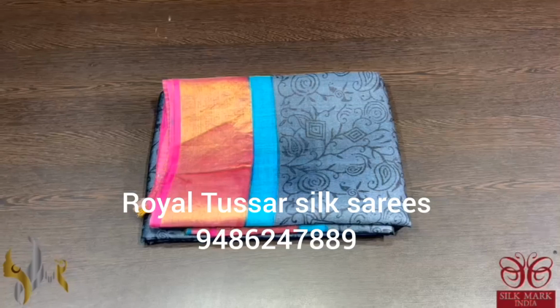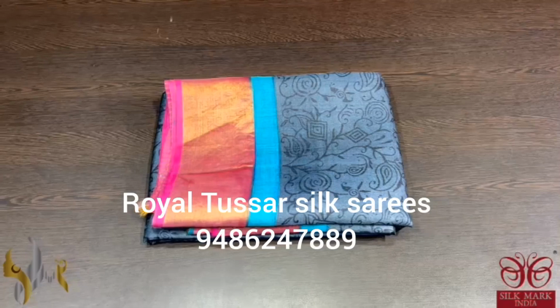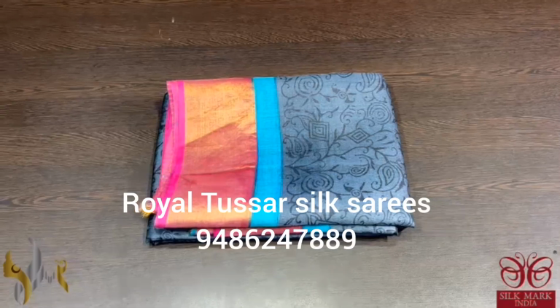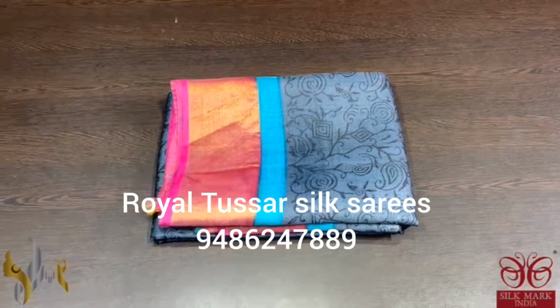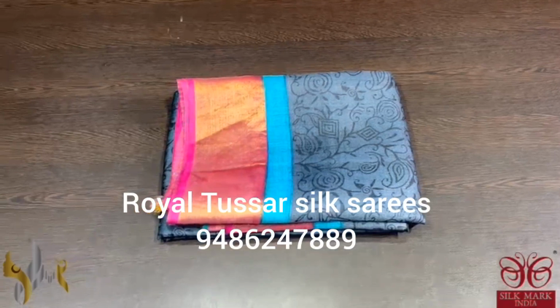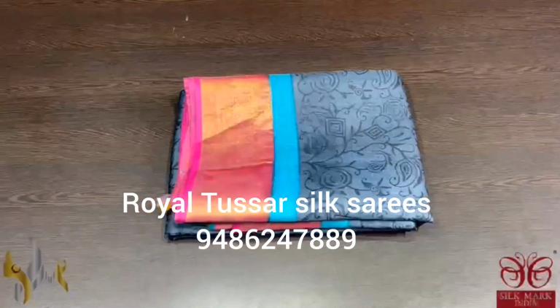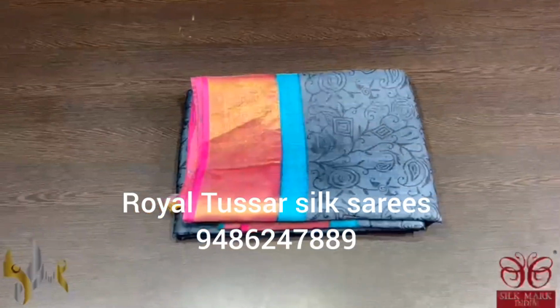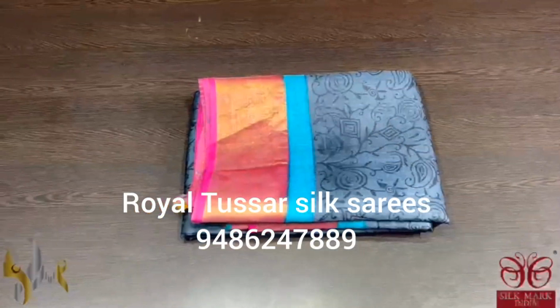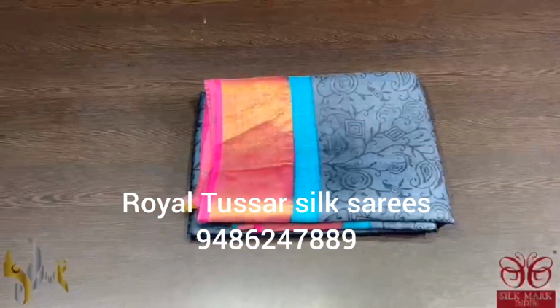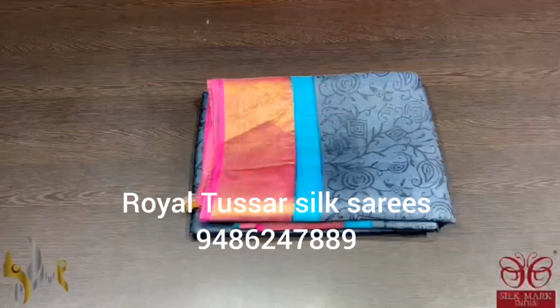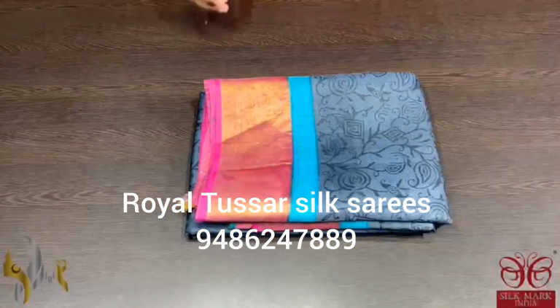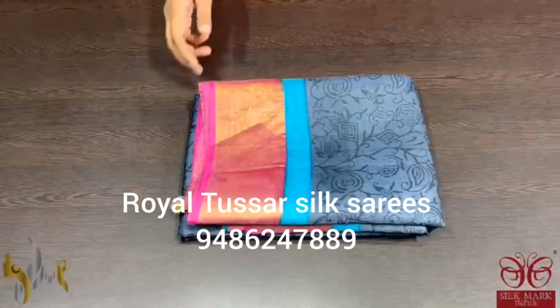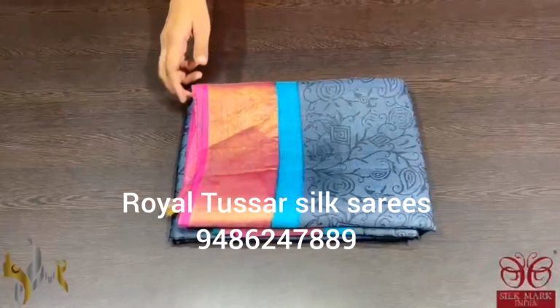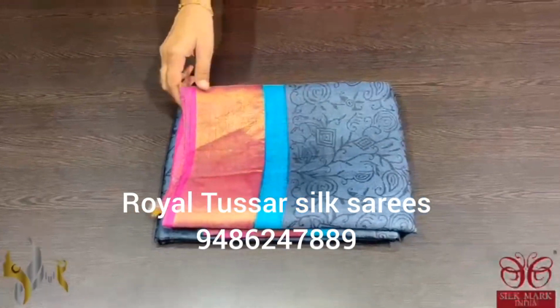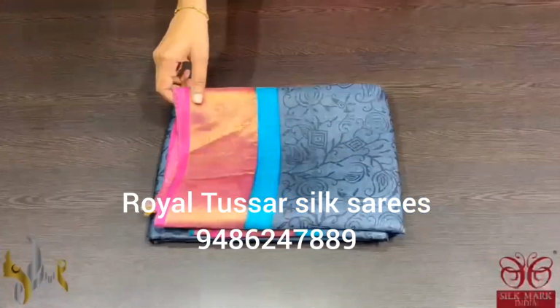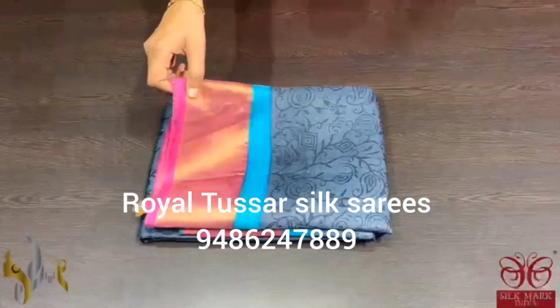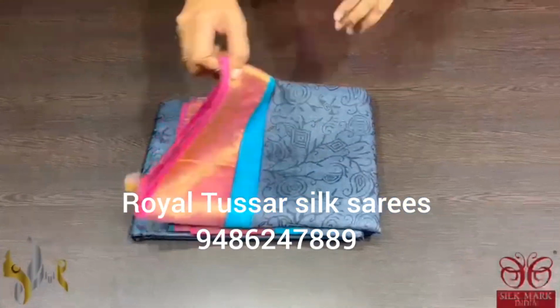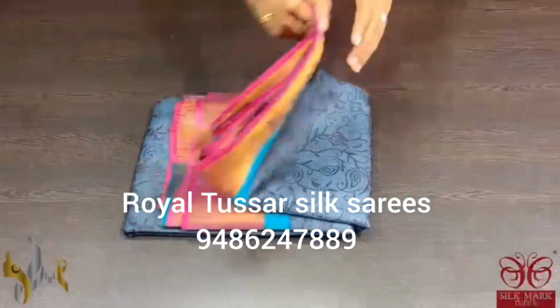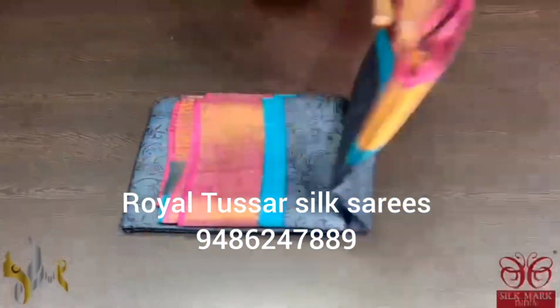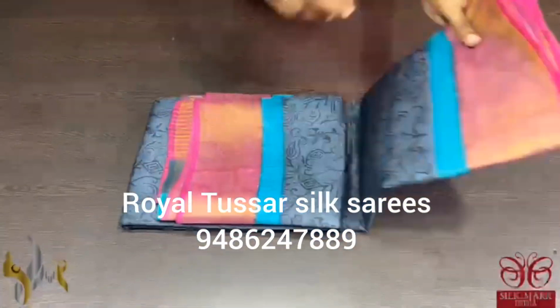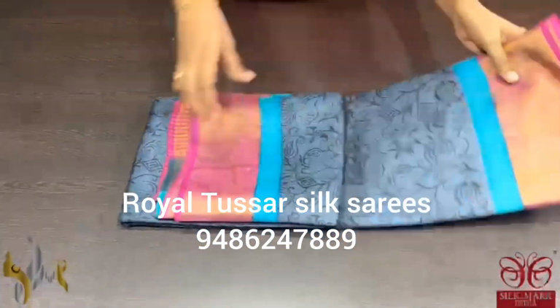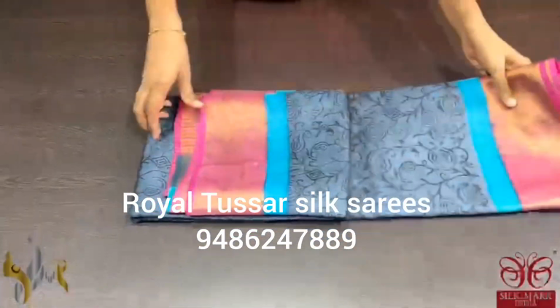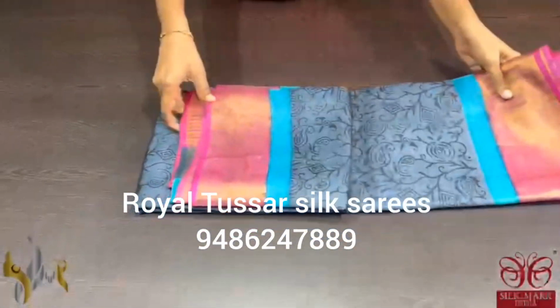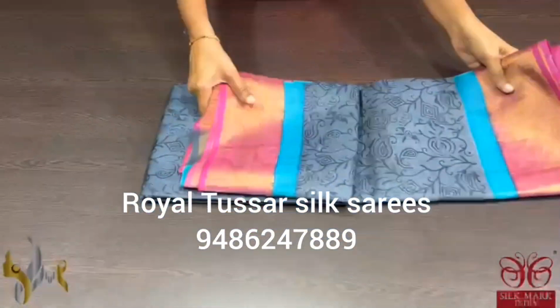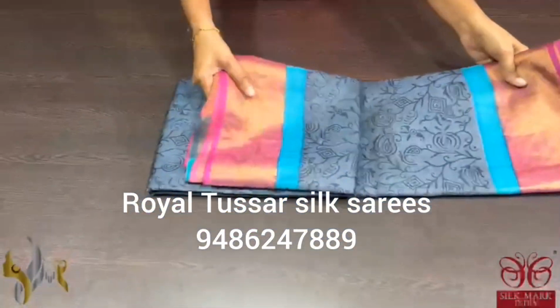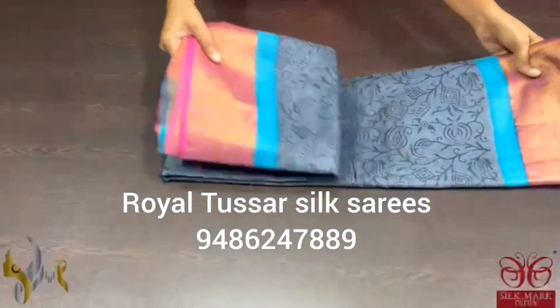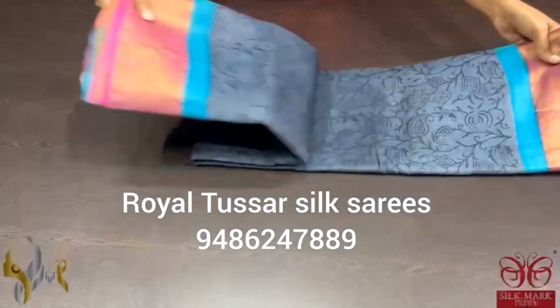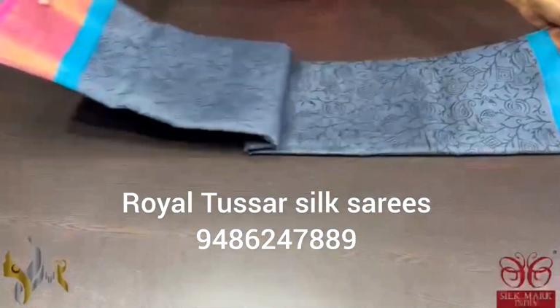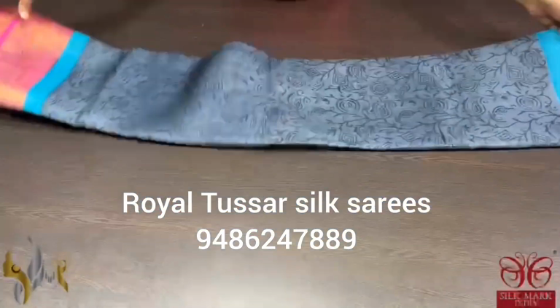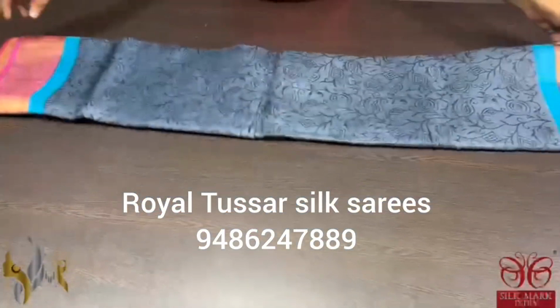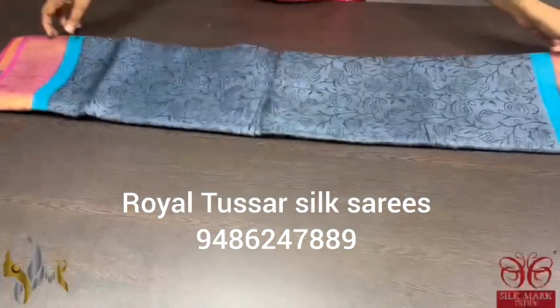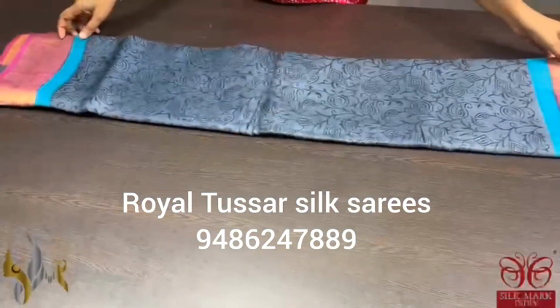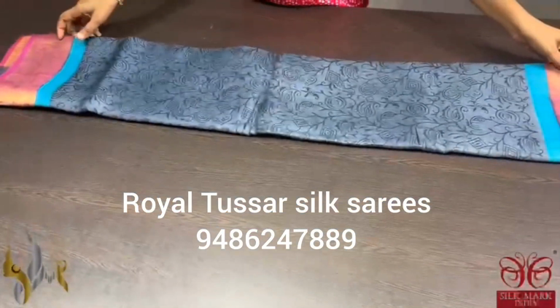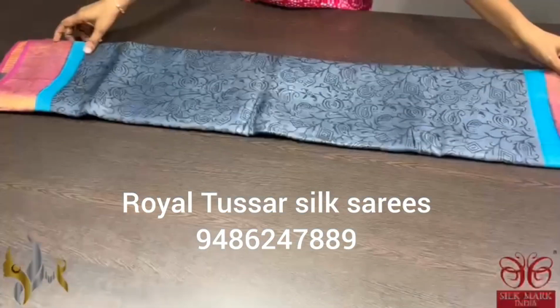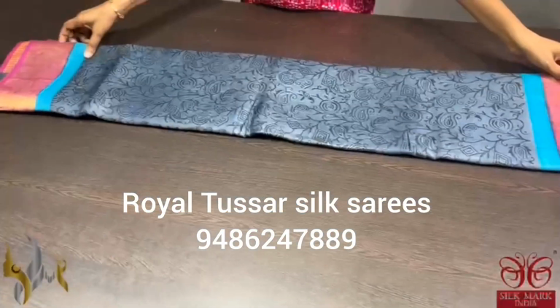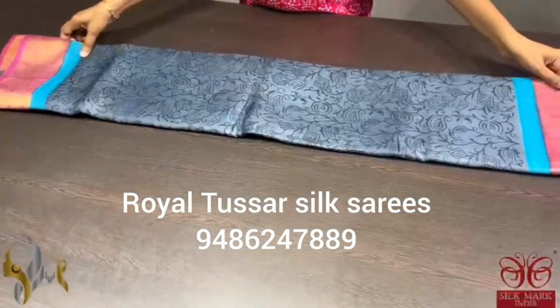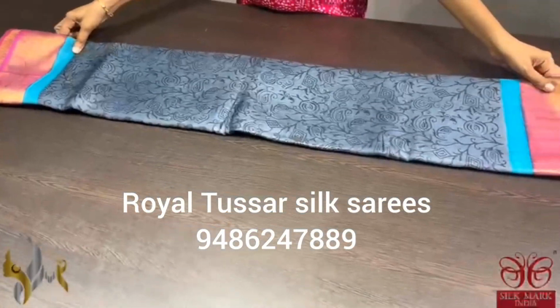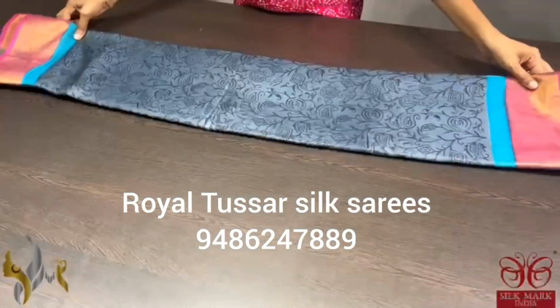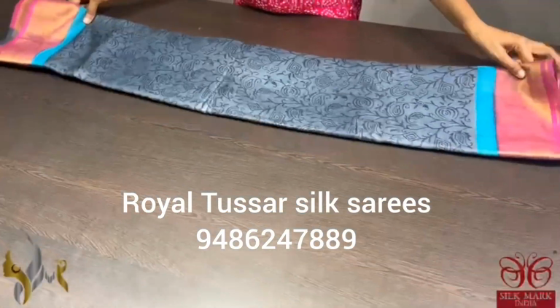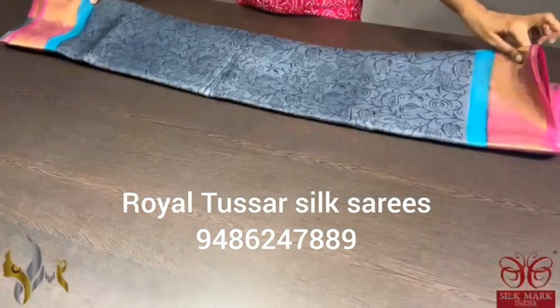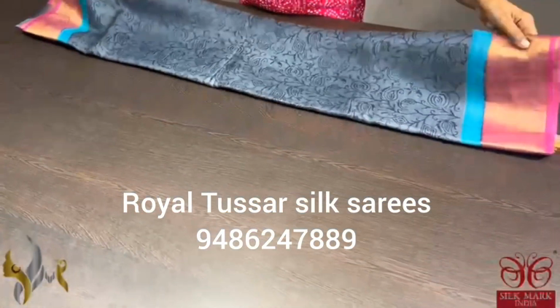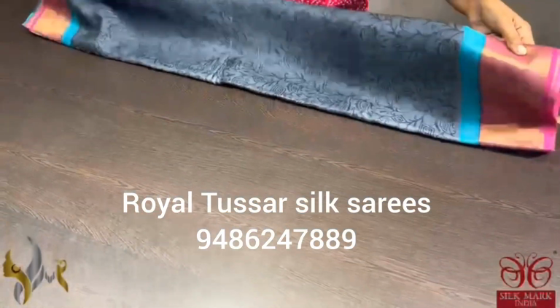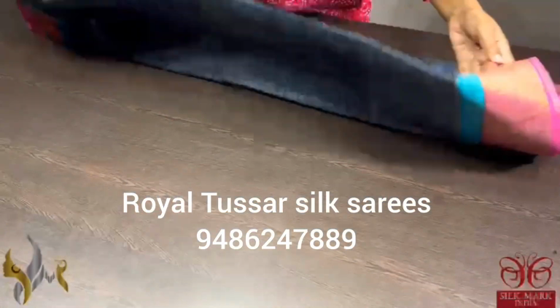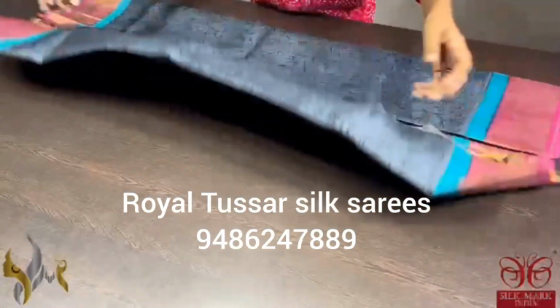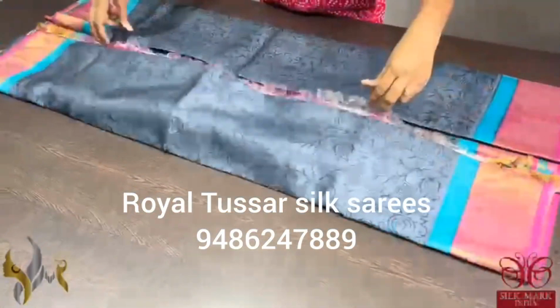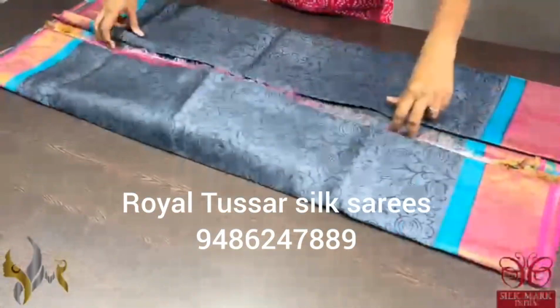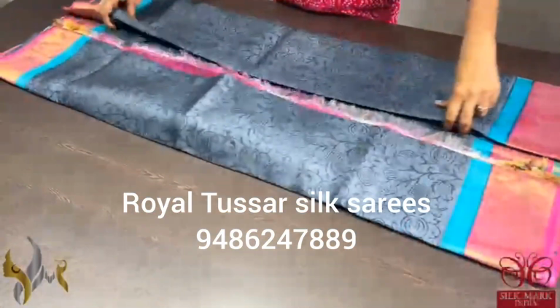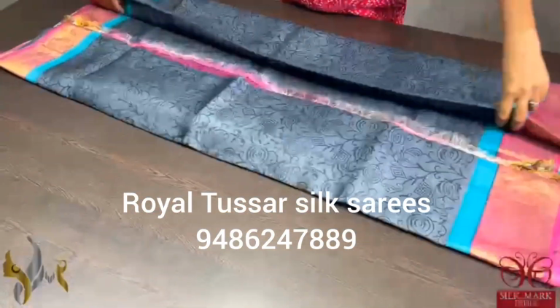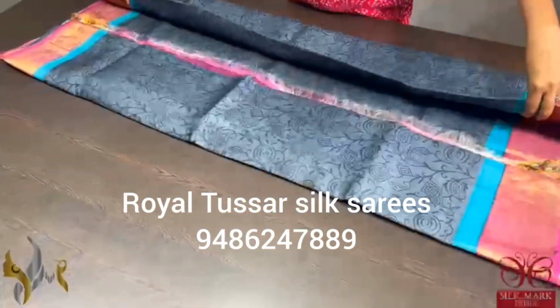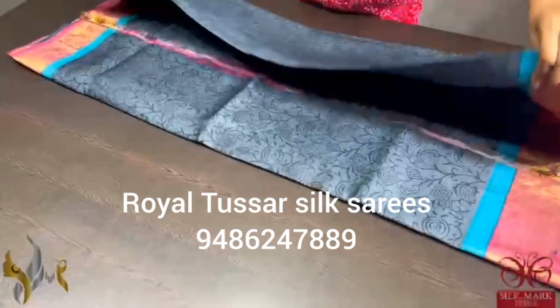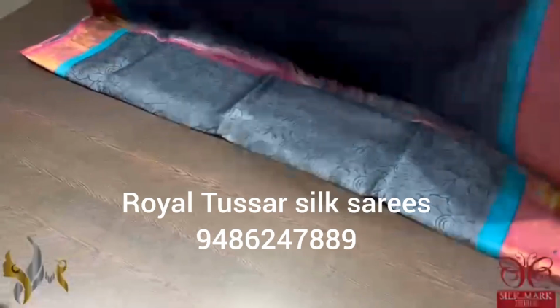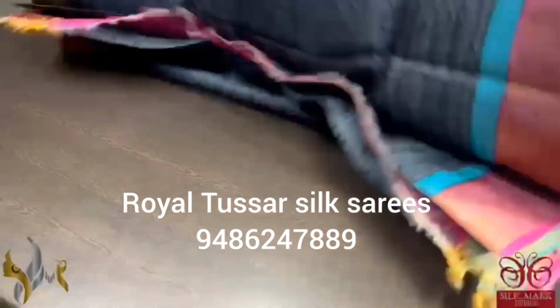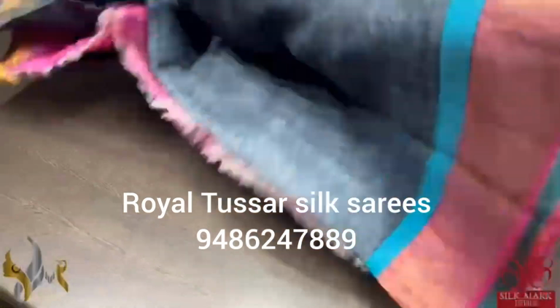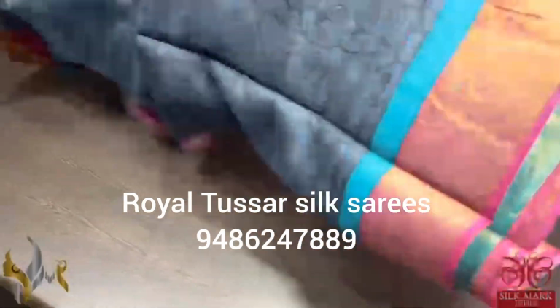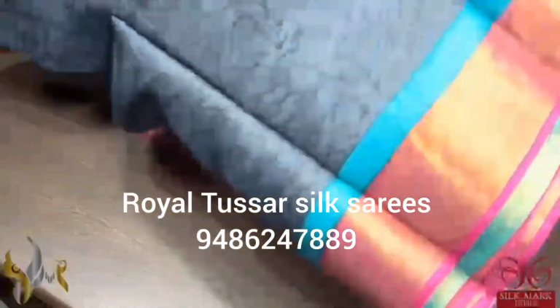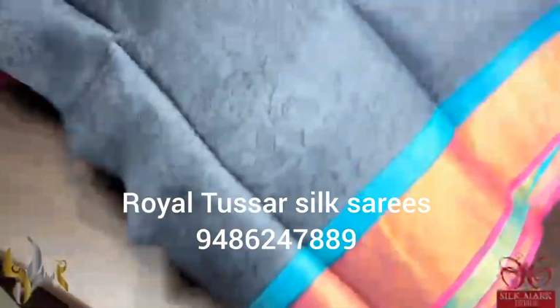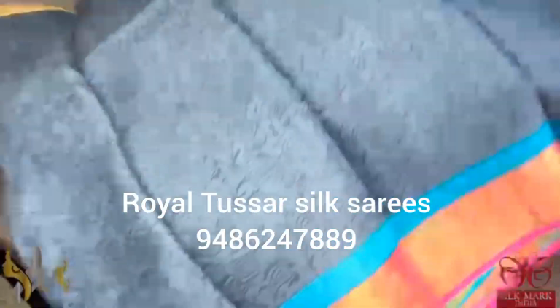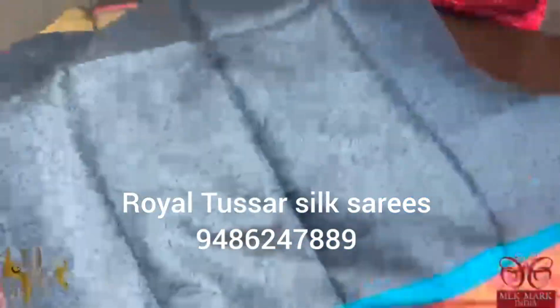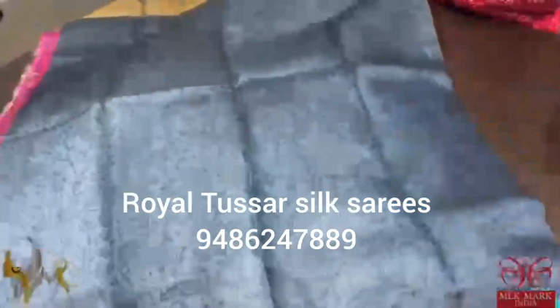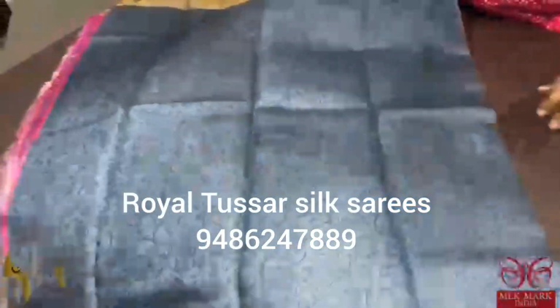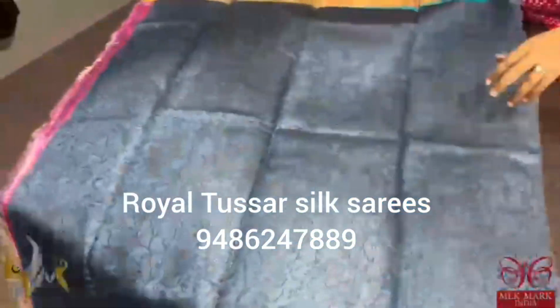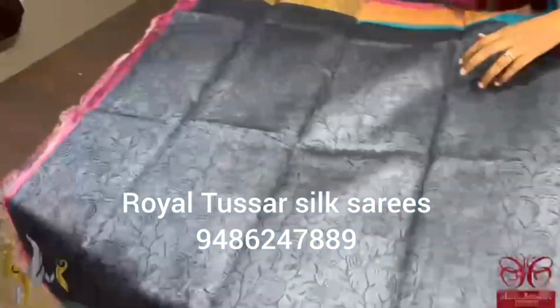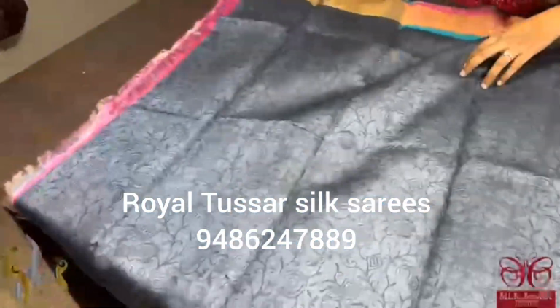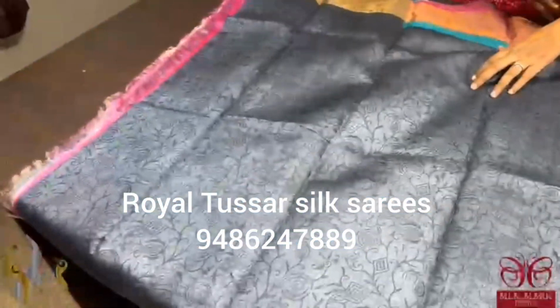Pure Tassa silk sari, premium quality, hand lock printed with zari borders, done on a premium acid washed body with Tassa fabric.